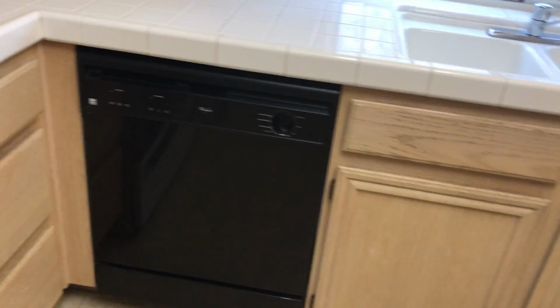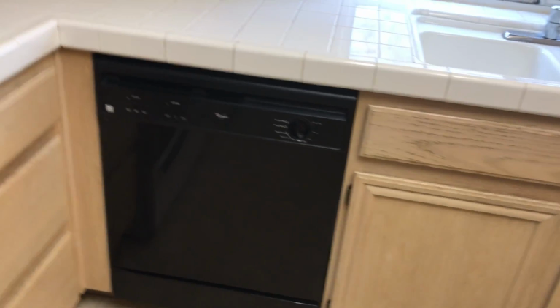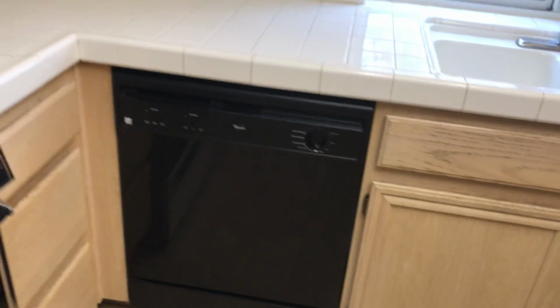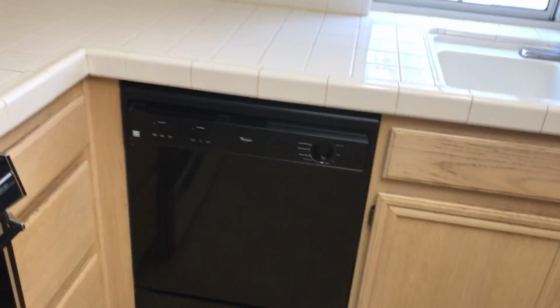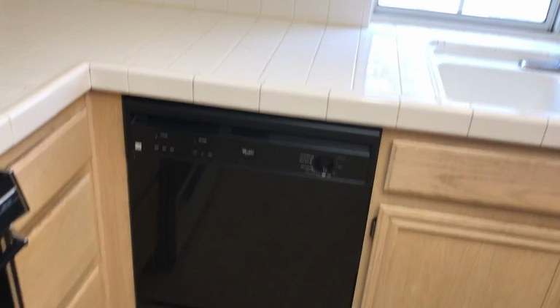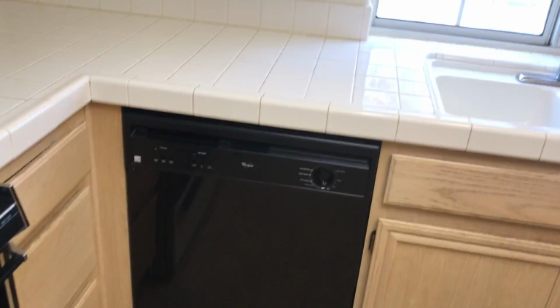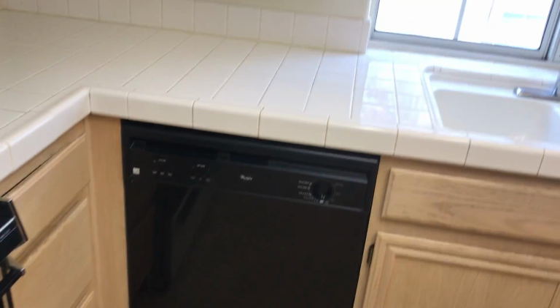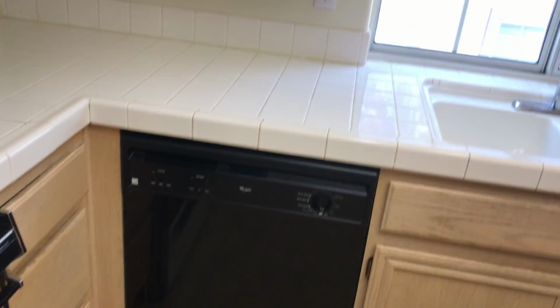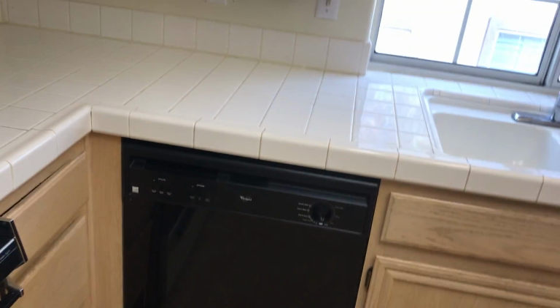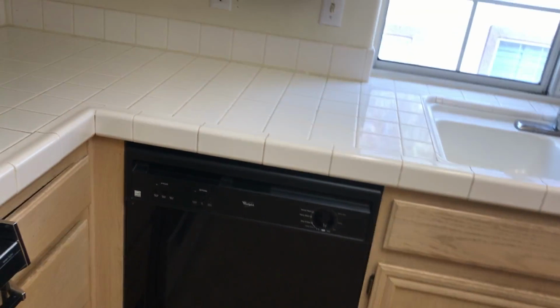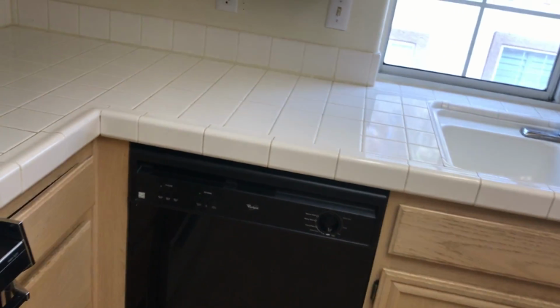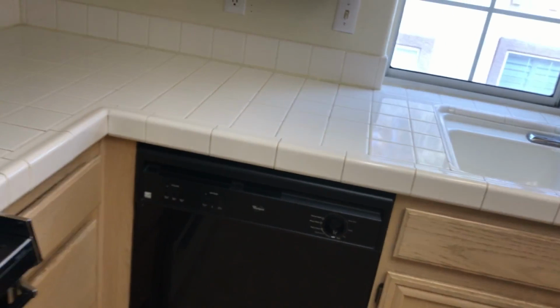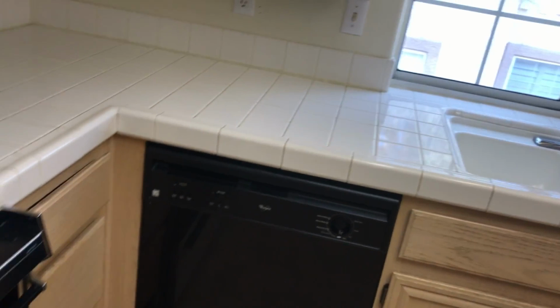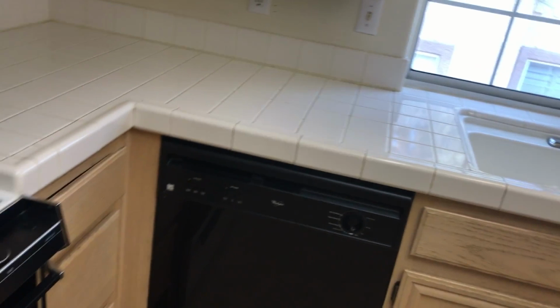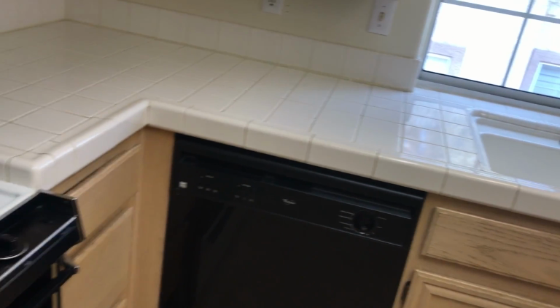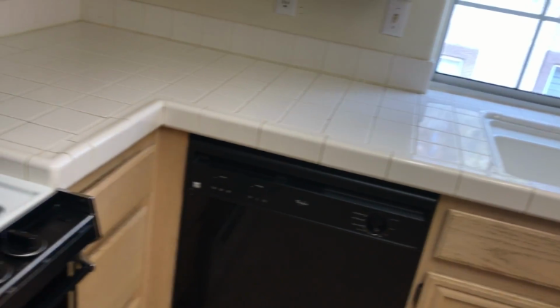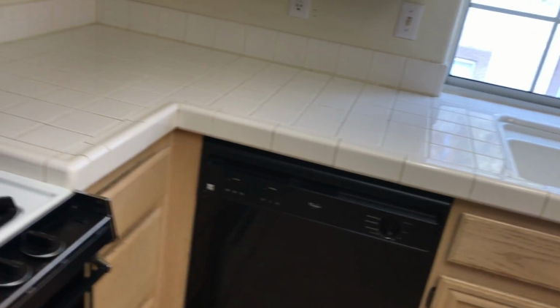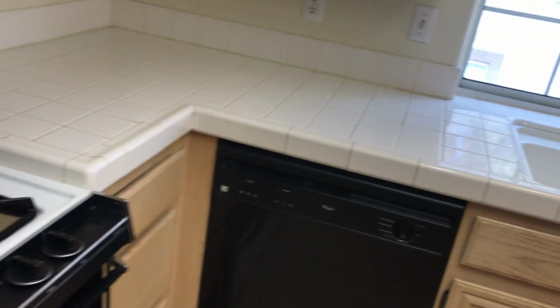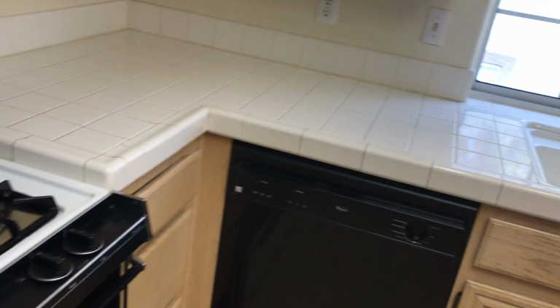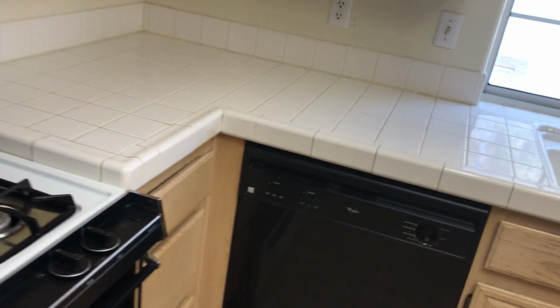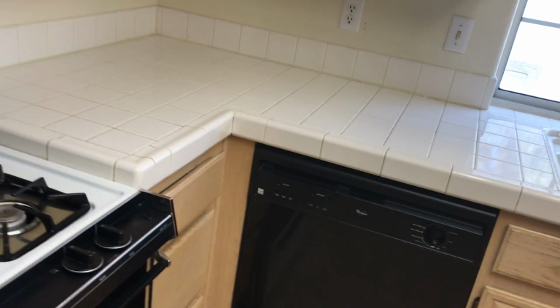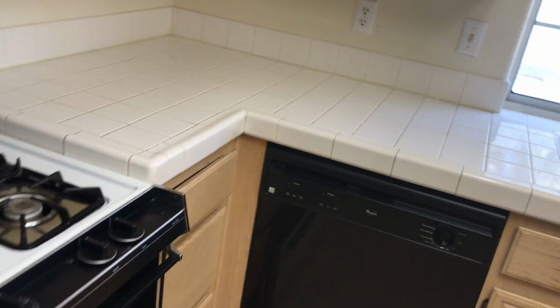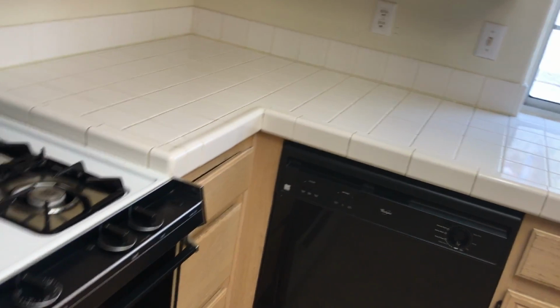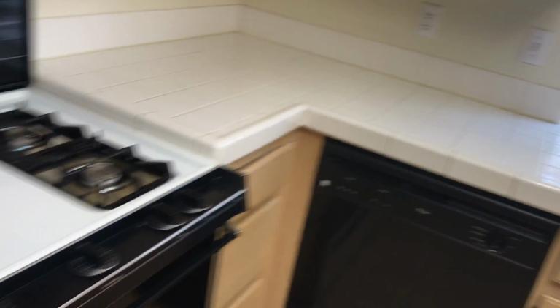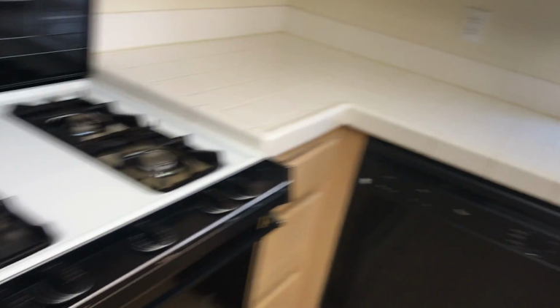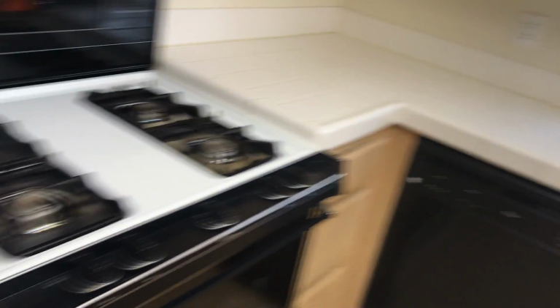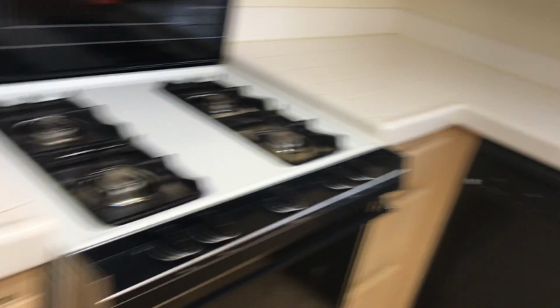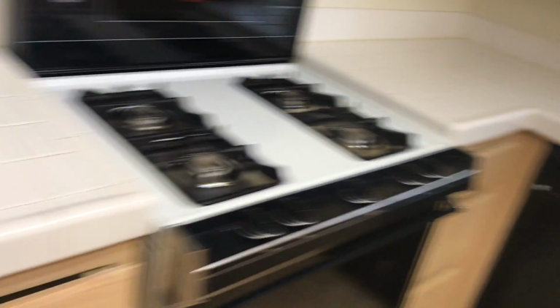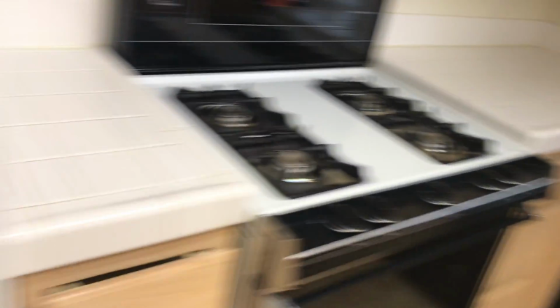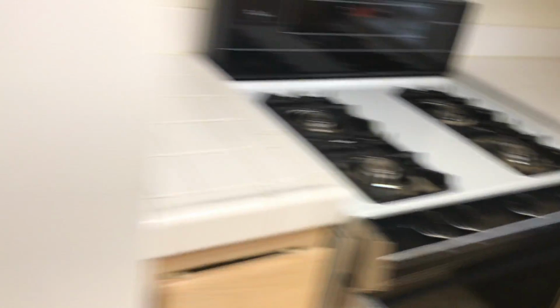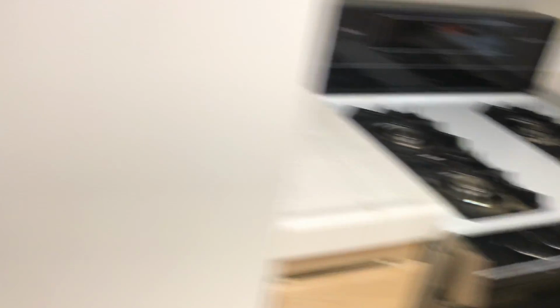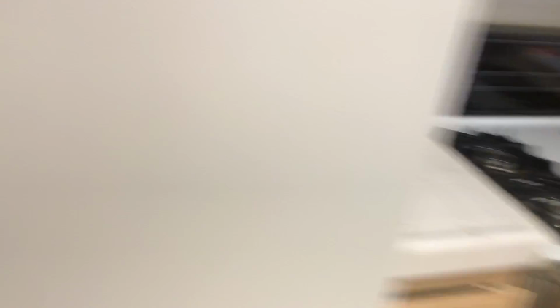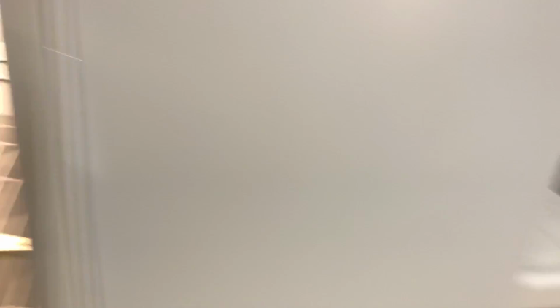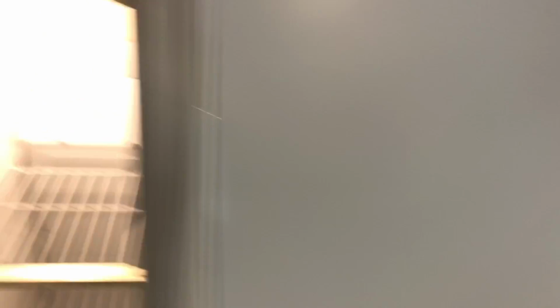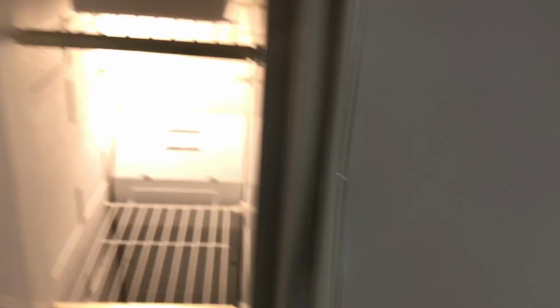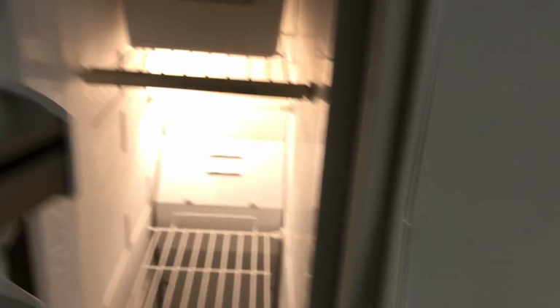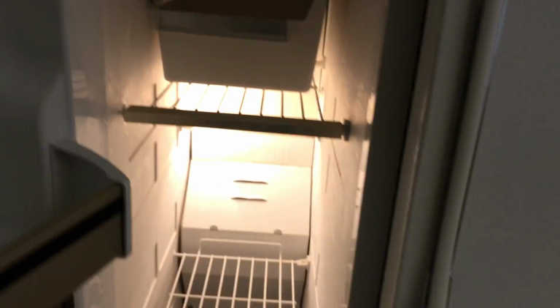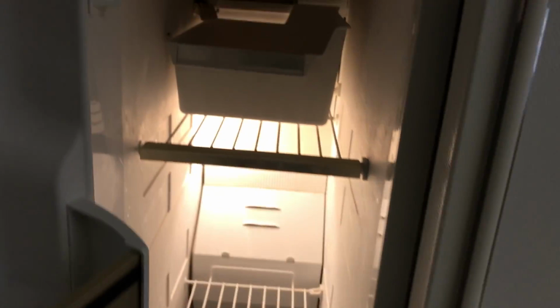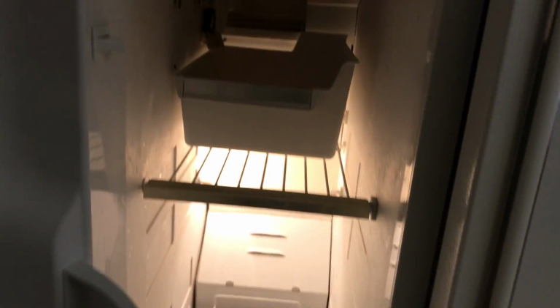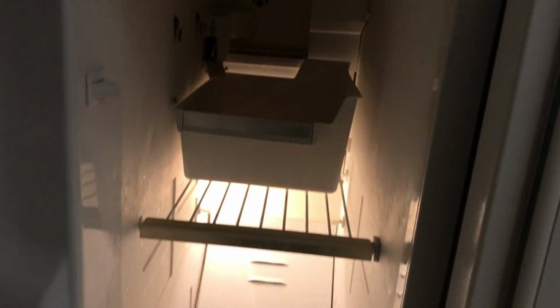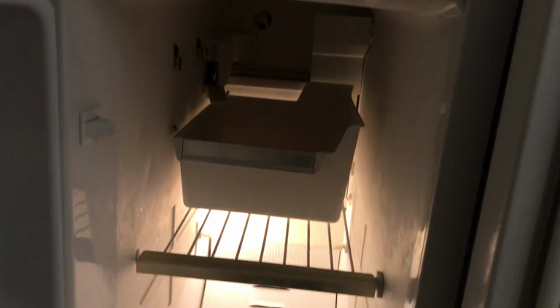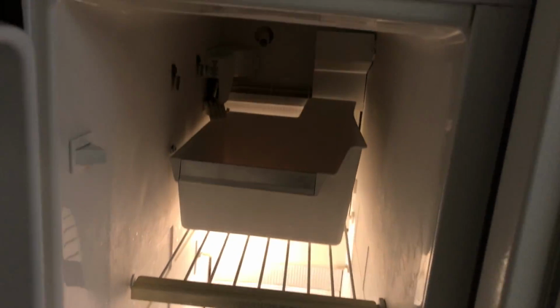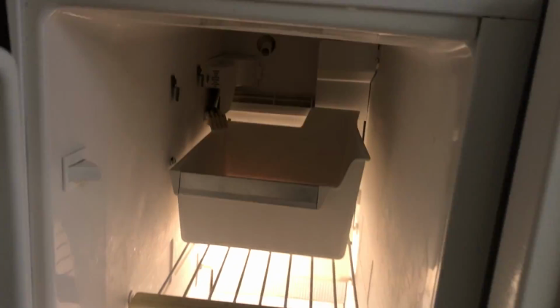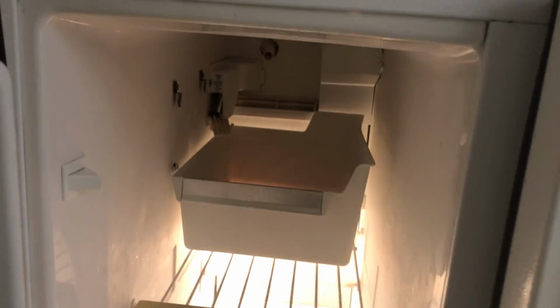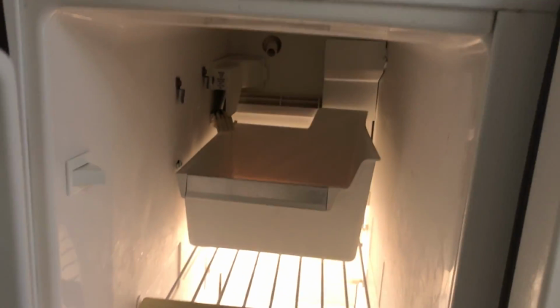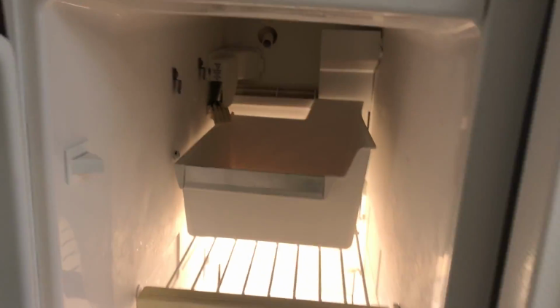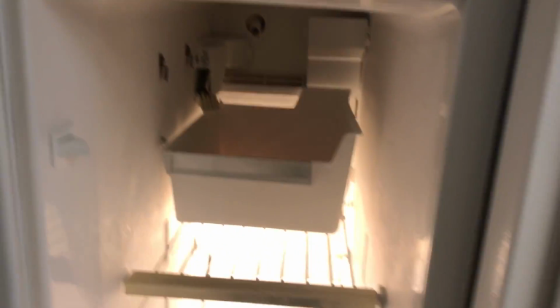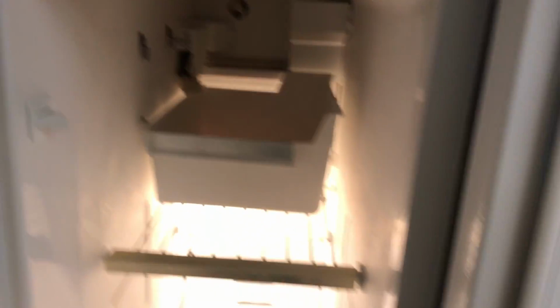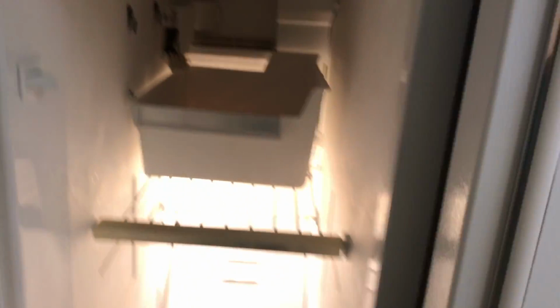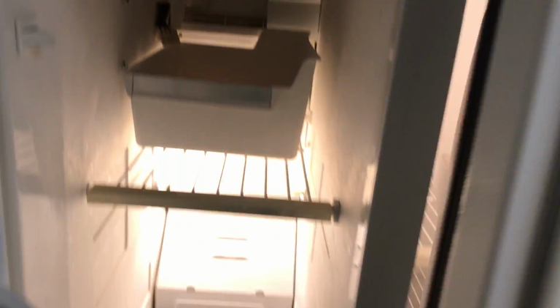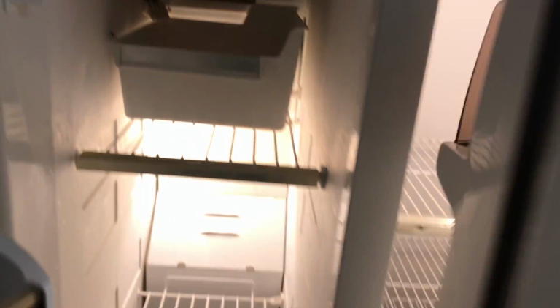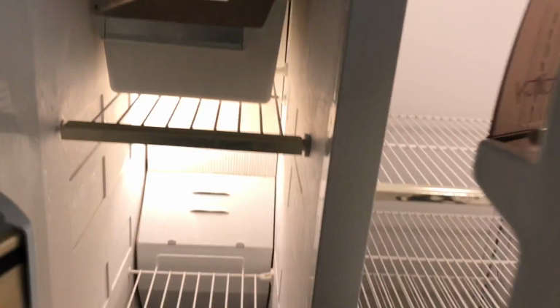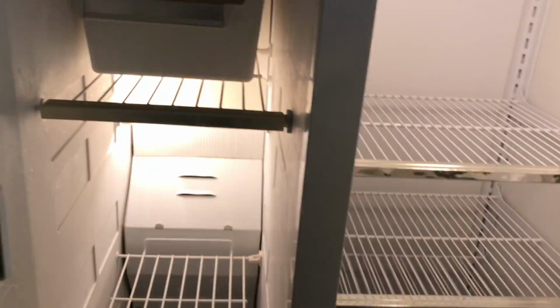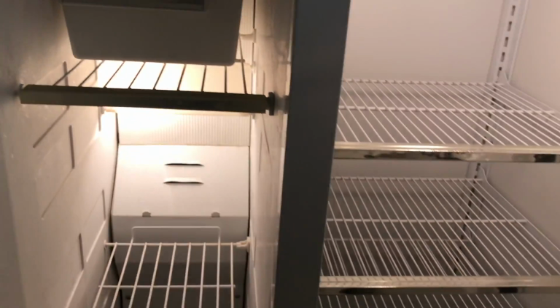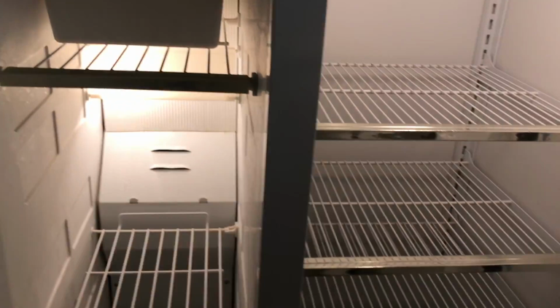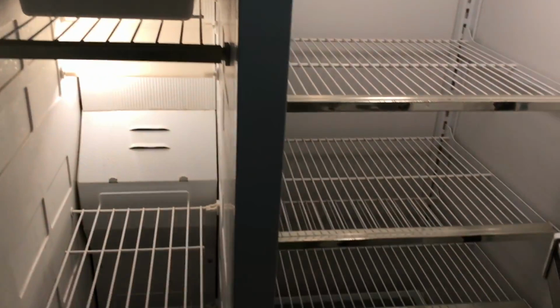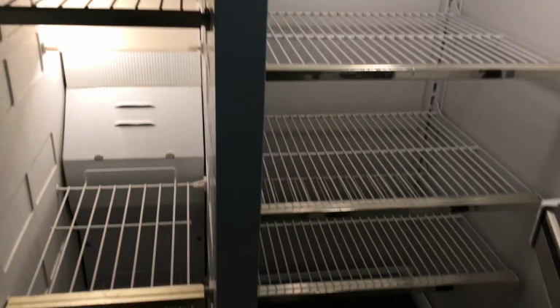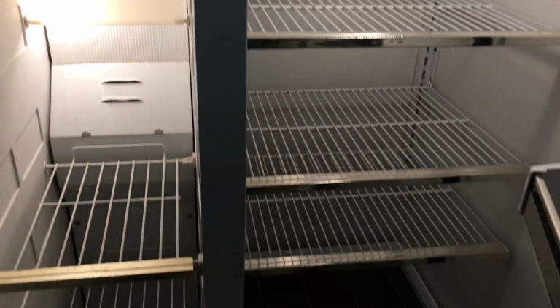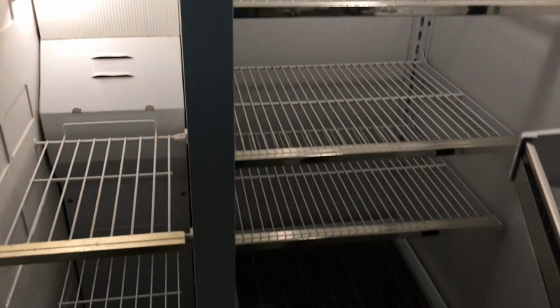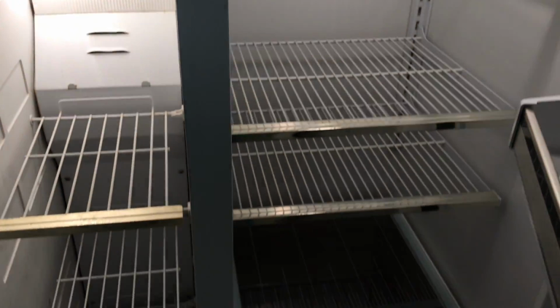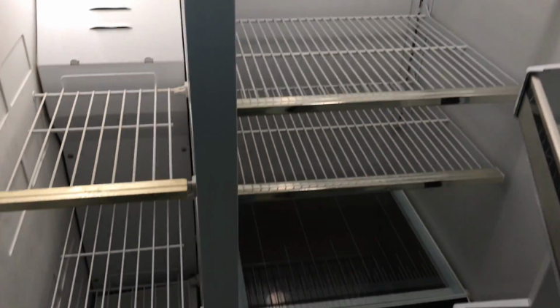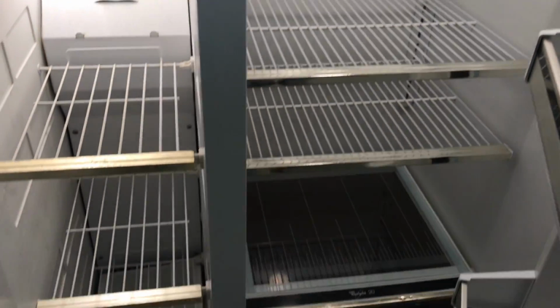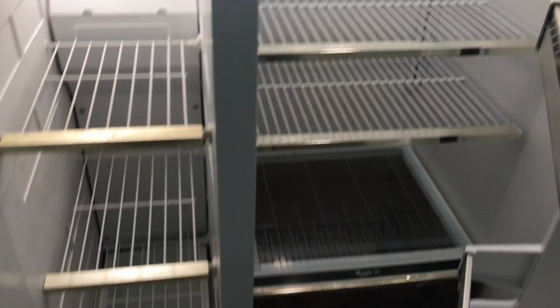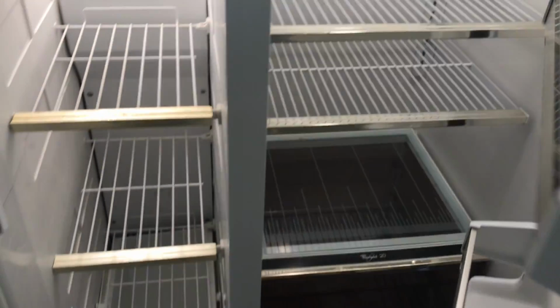If these appliances break down, we're going to stop replacing them — not fixing them. The refrigerator has no ice maker, but it is clean.